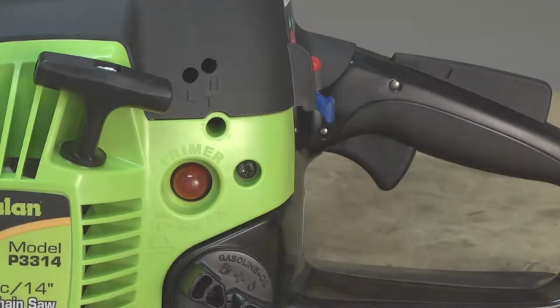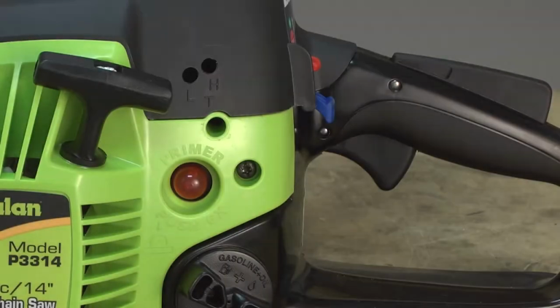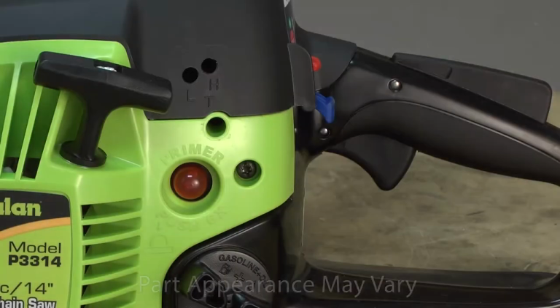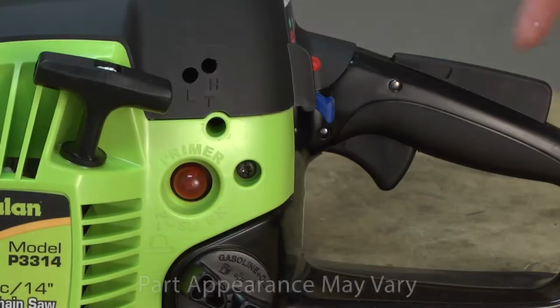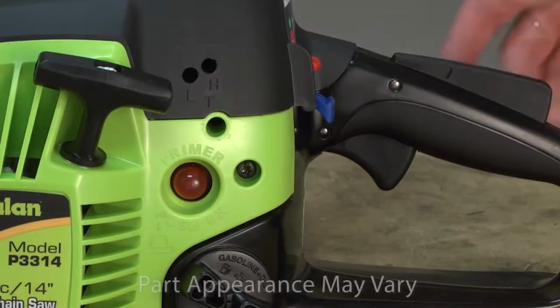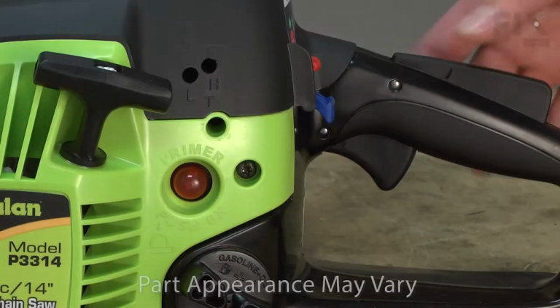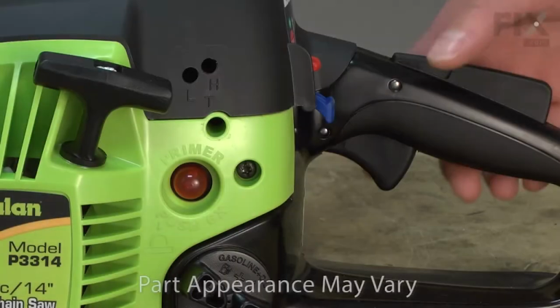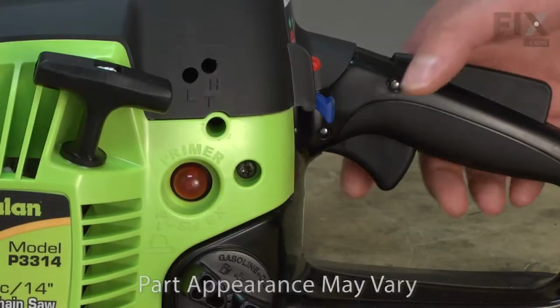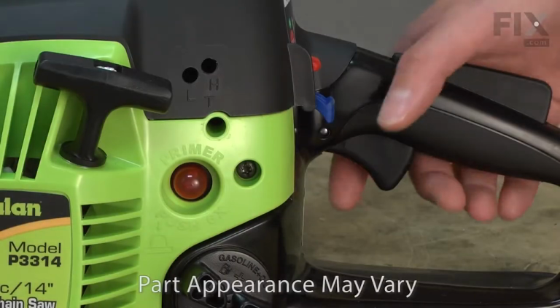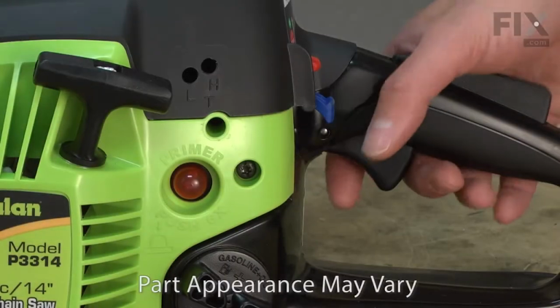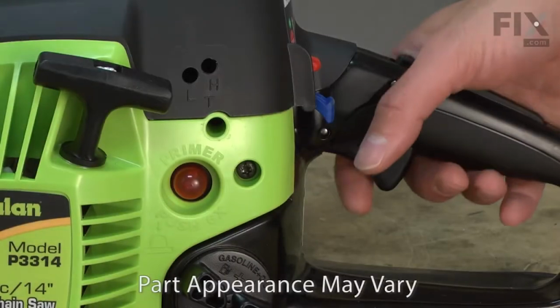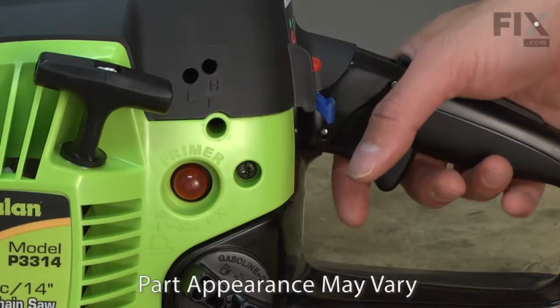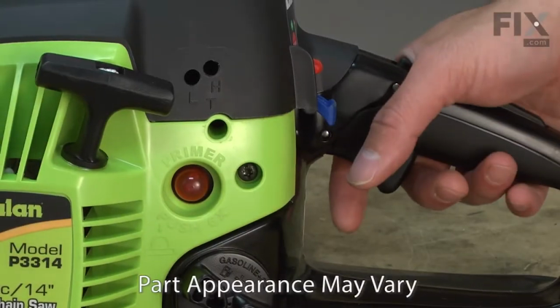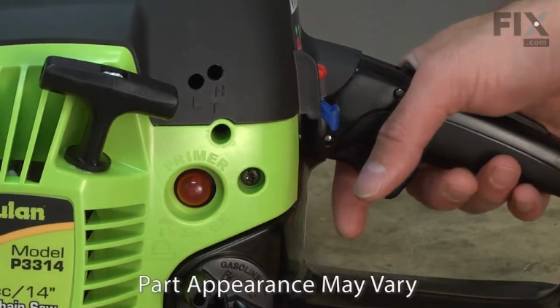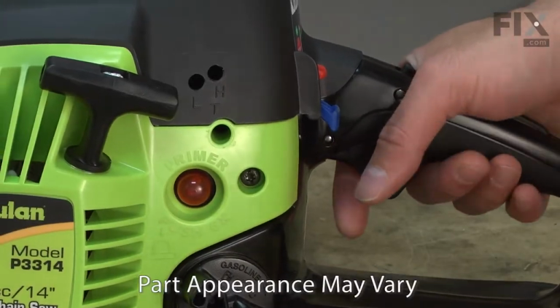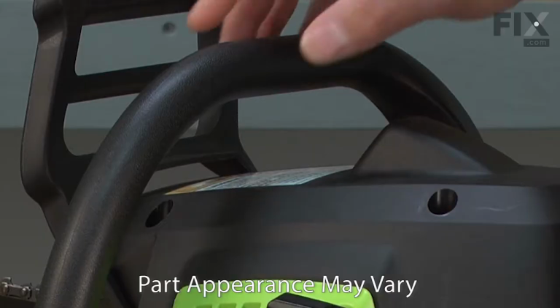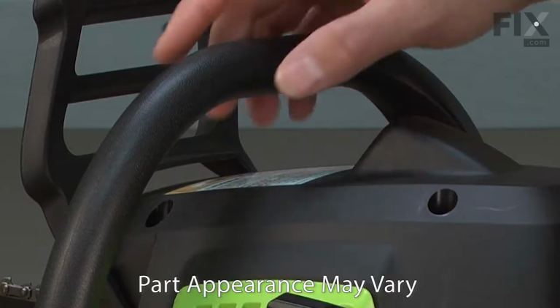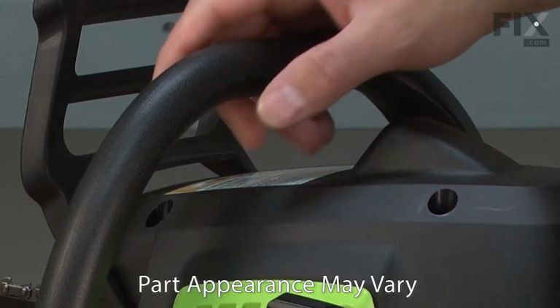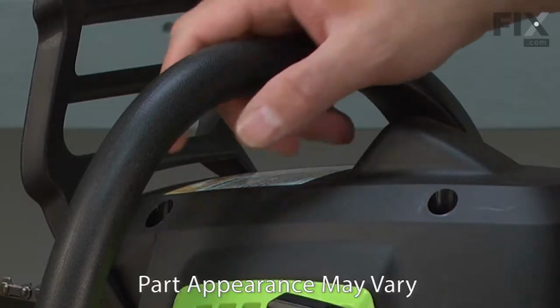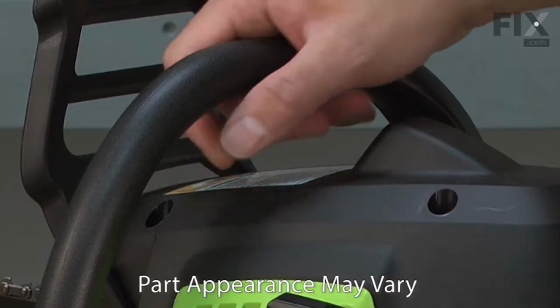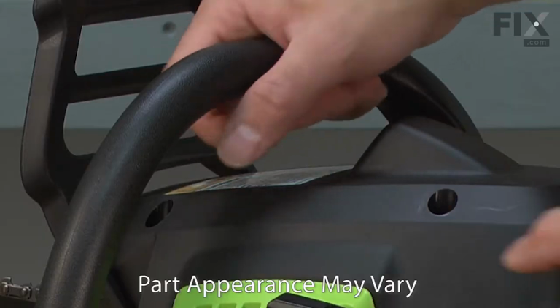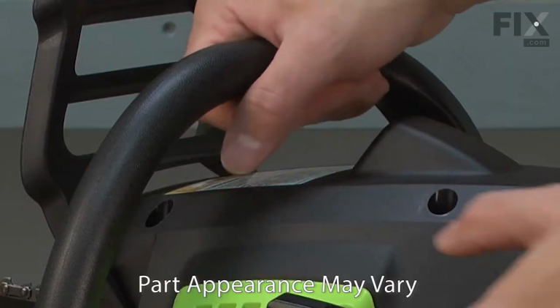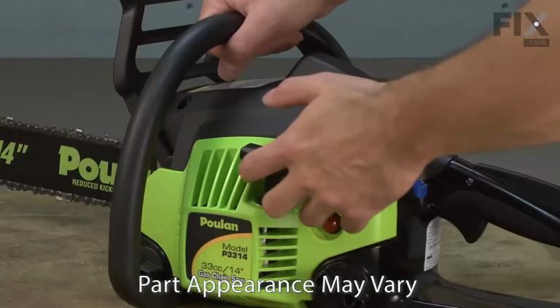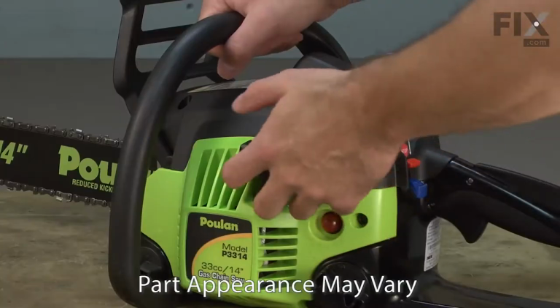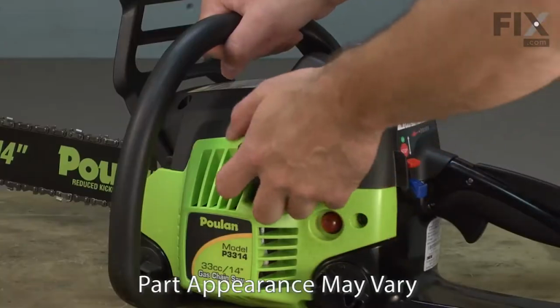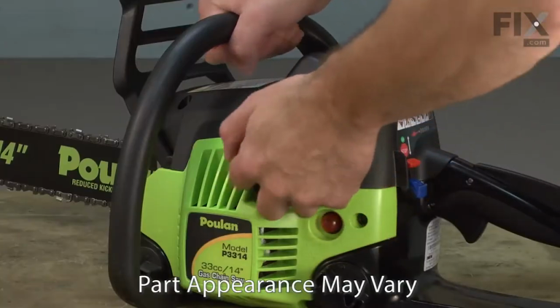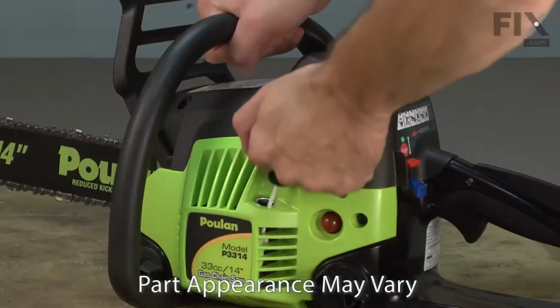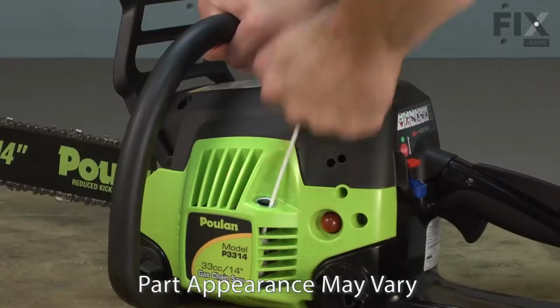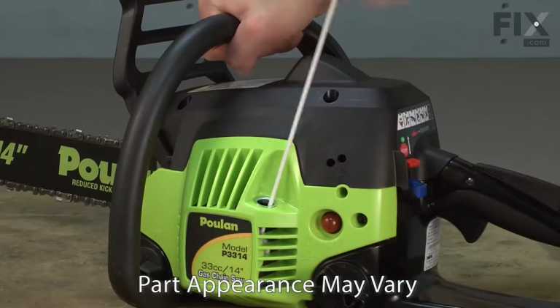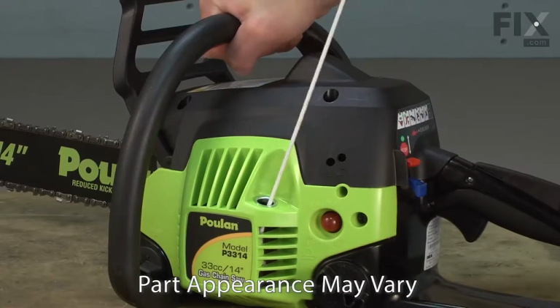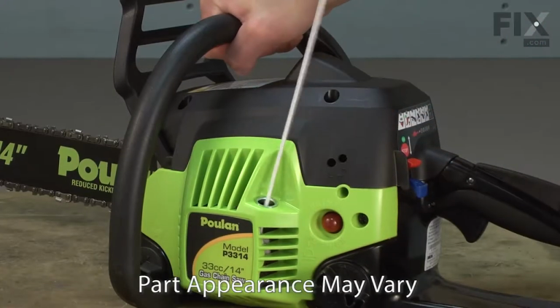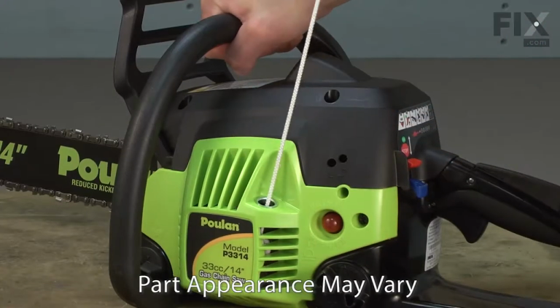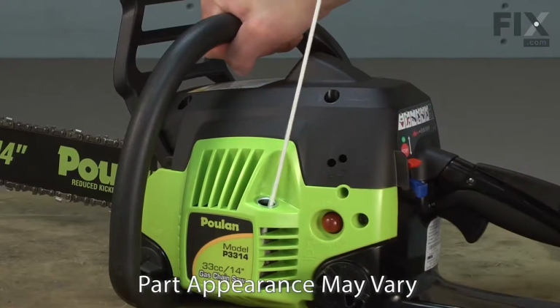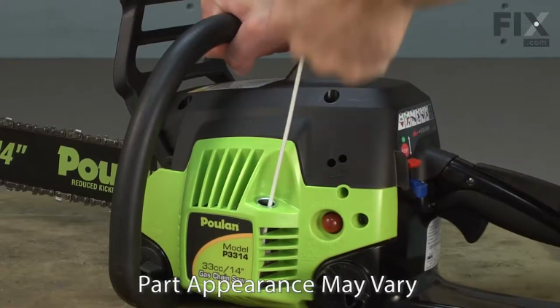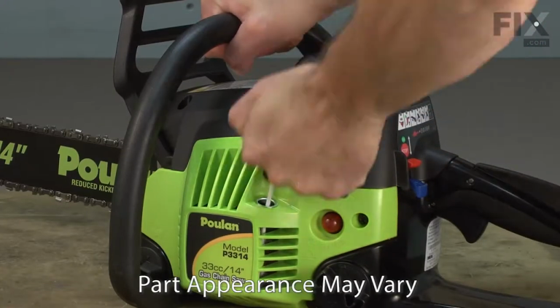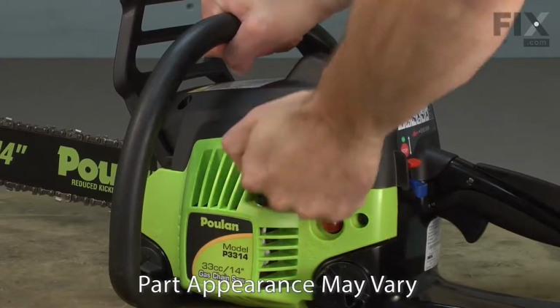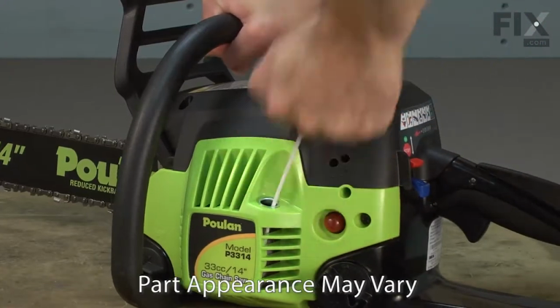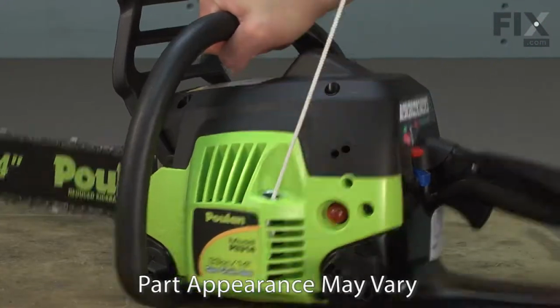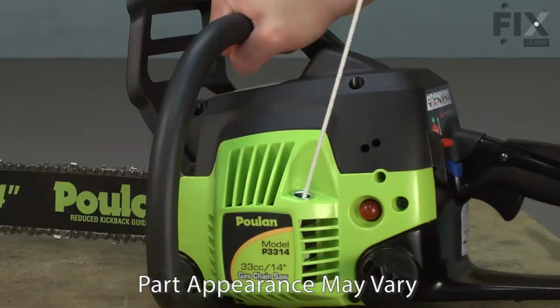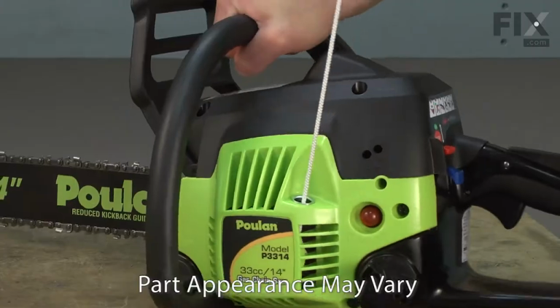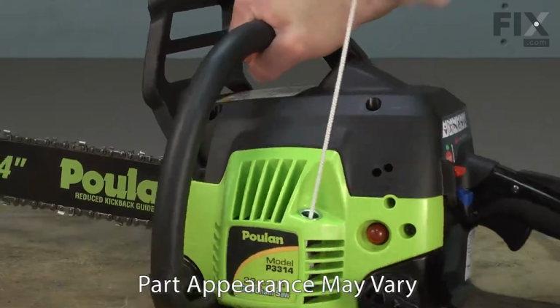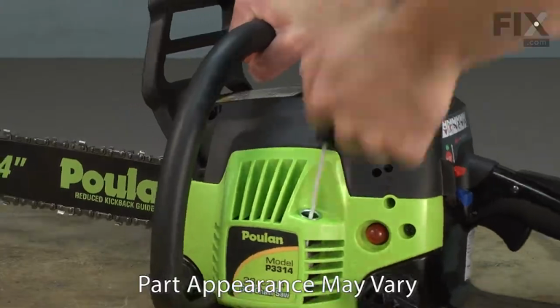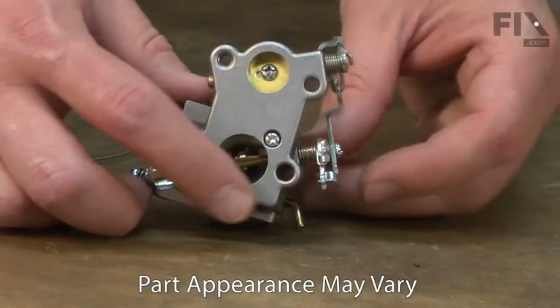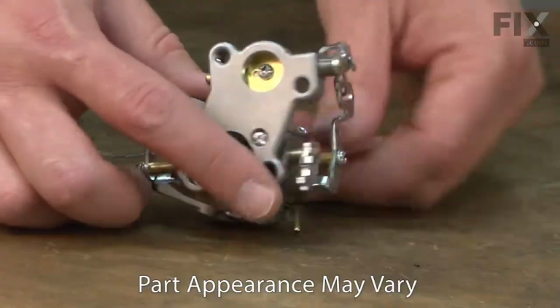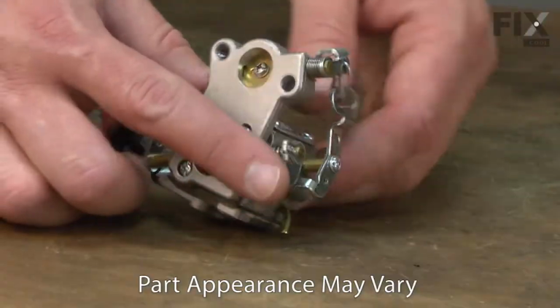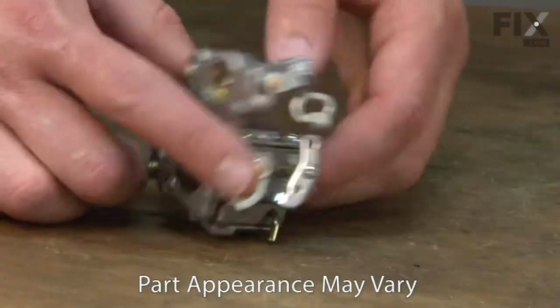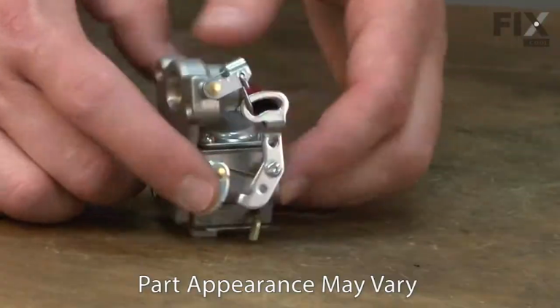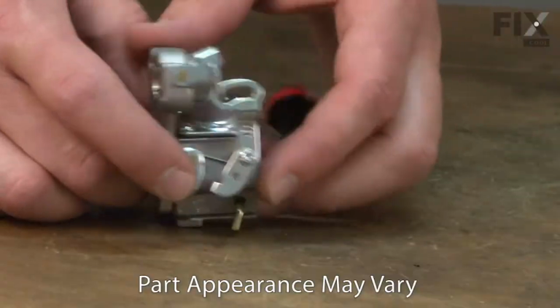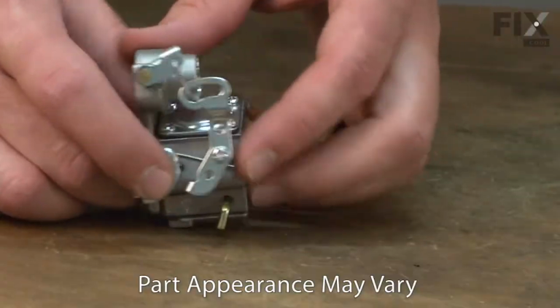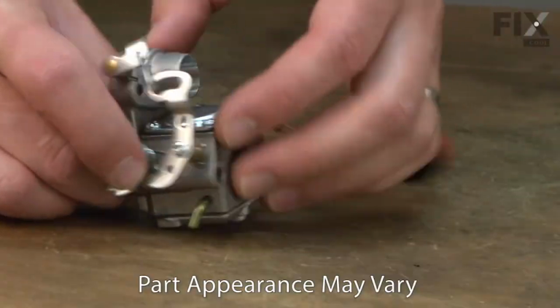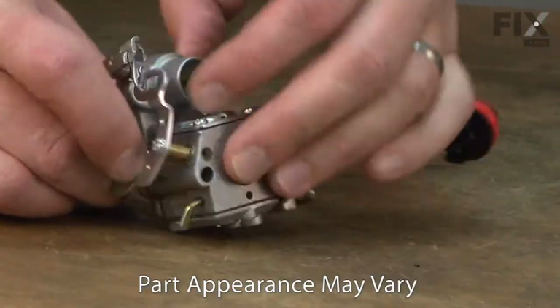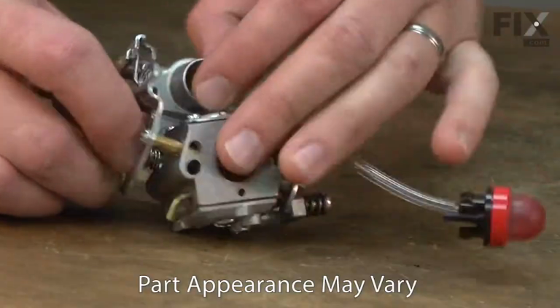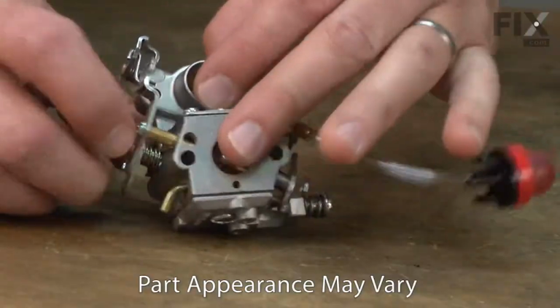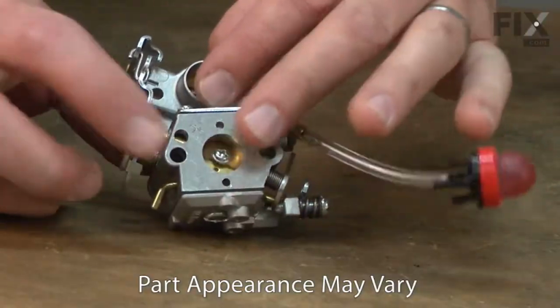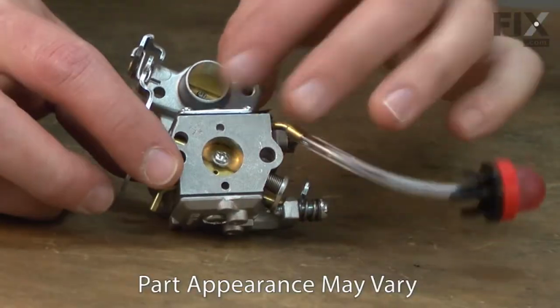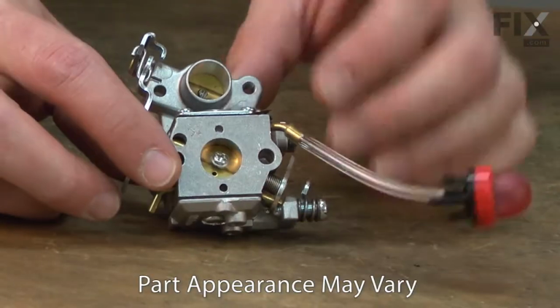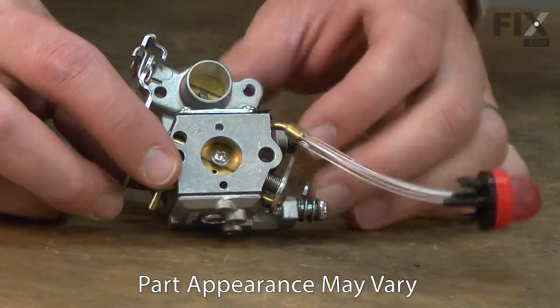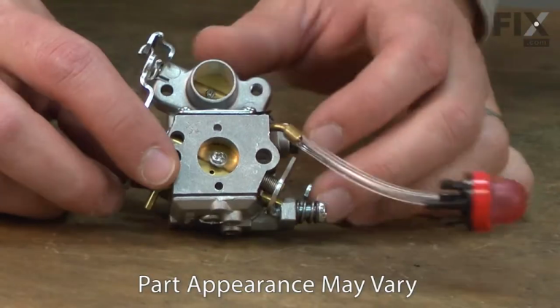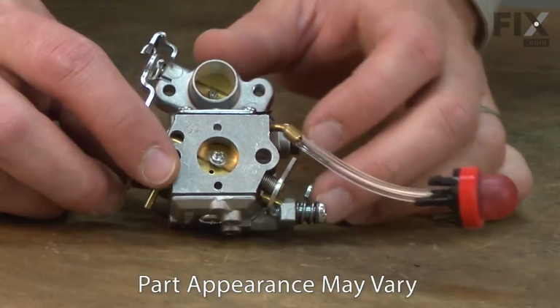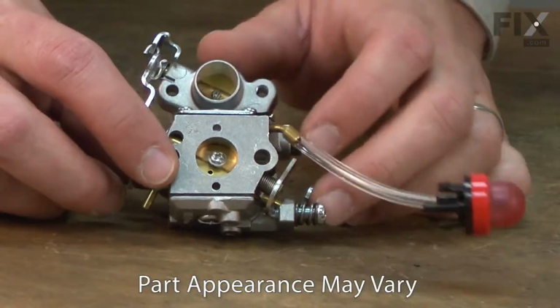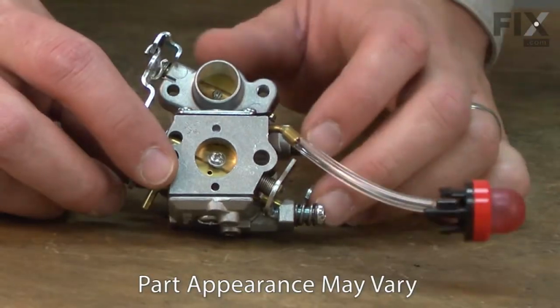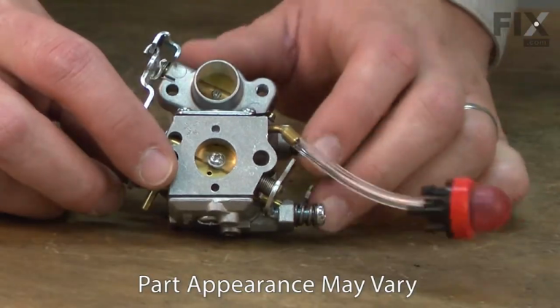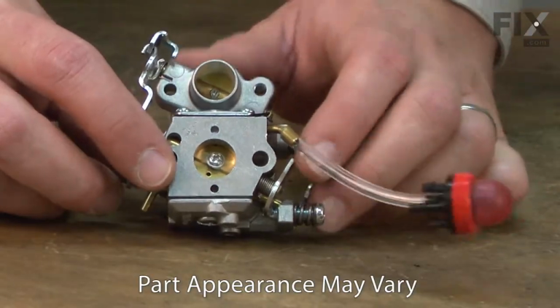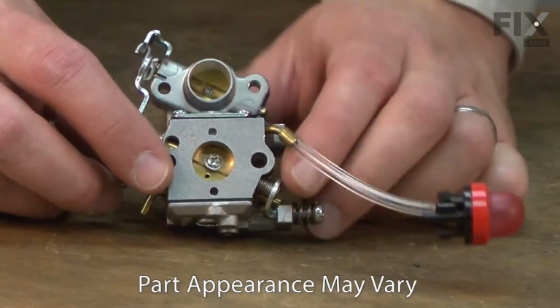Does your chainsaw not want to start? Does it run poorly and die often? If so, you might need a new carburetor.